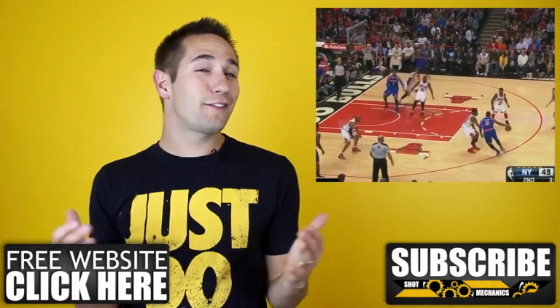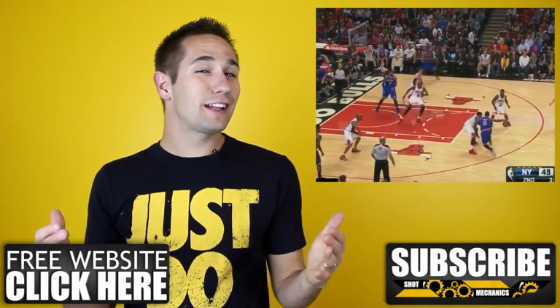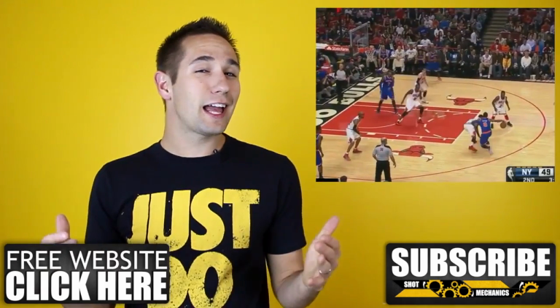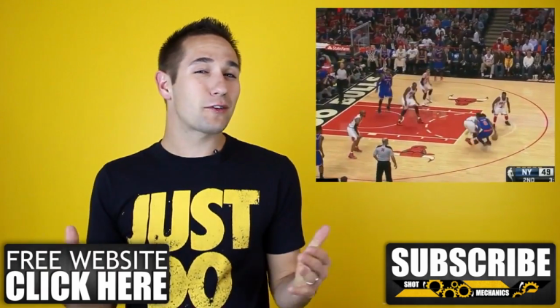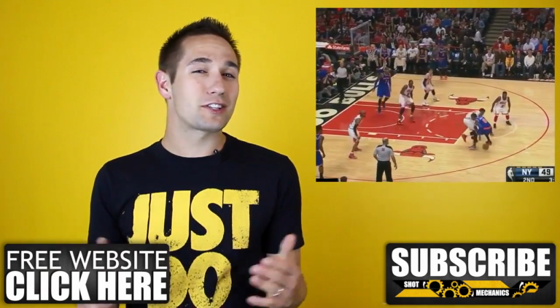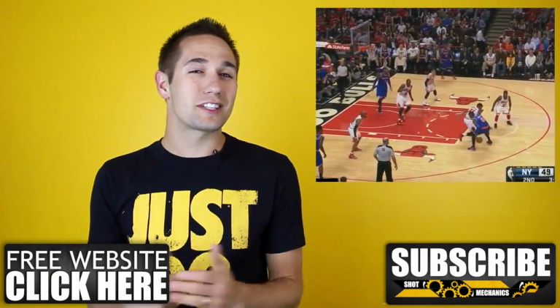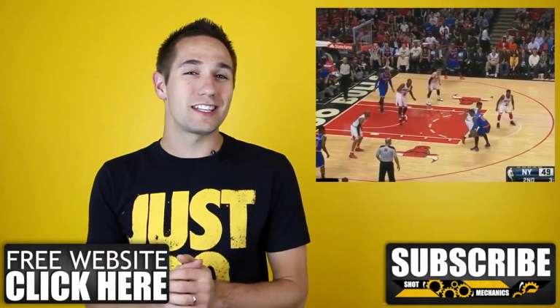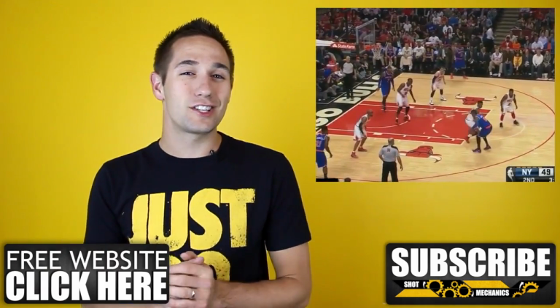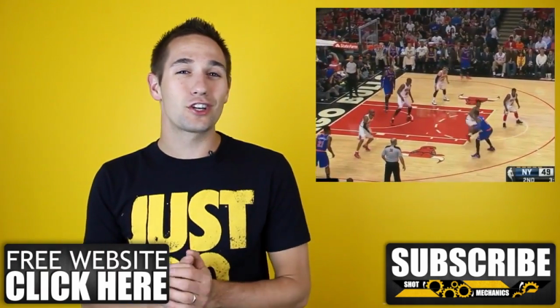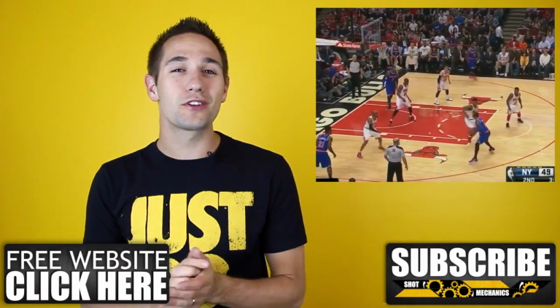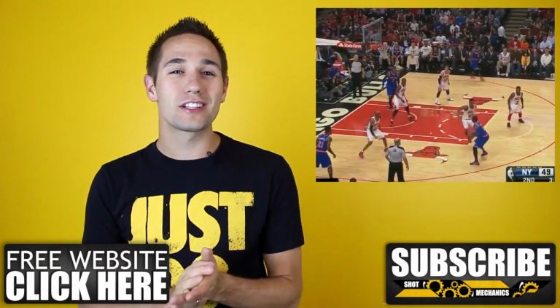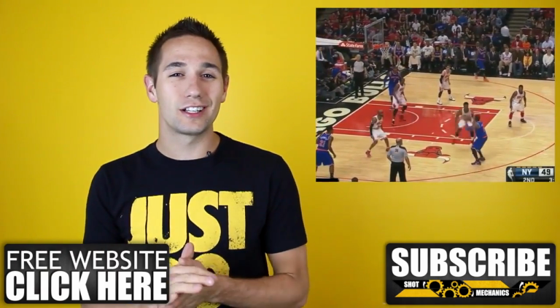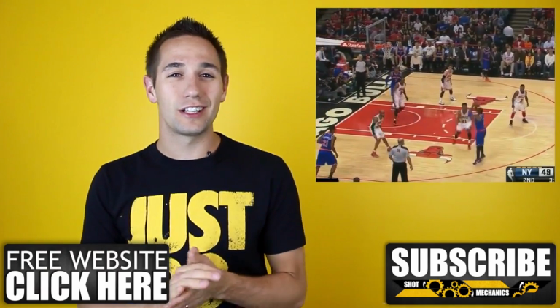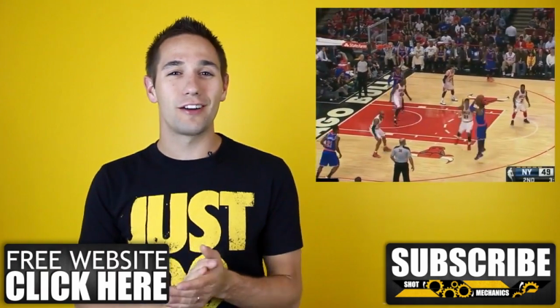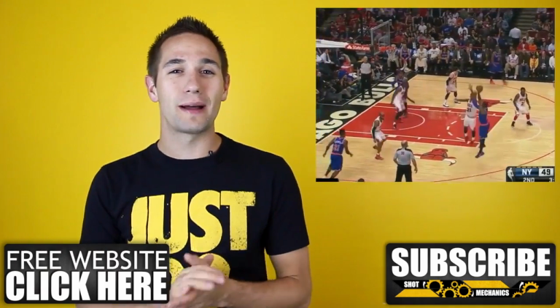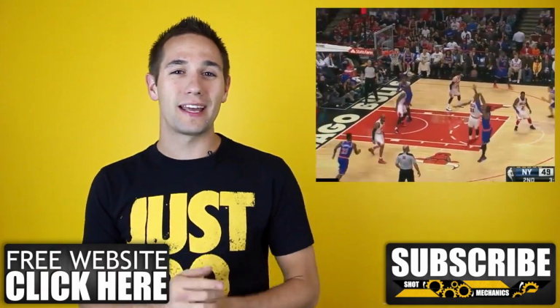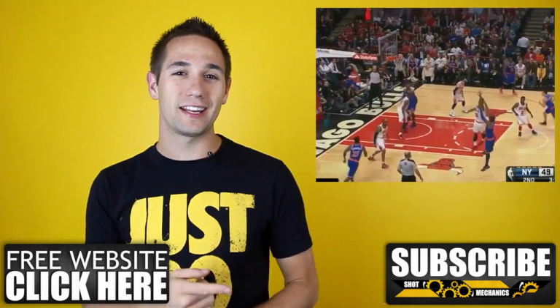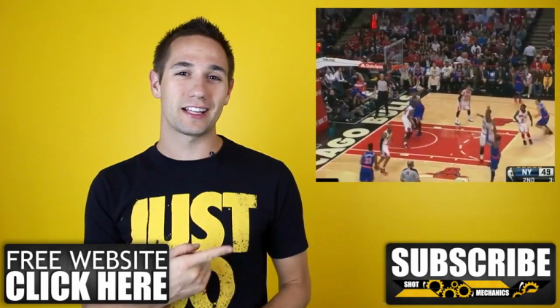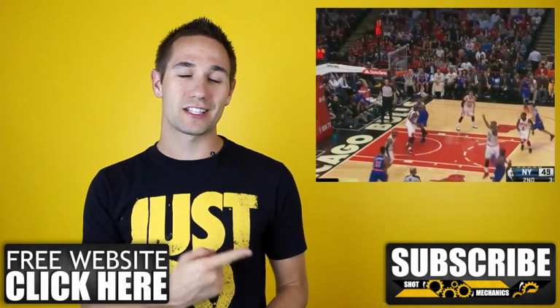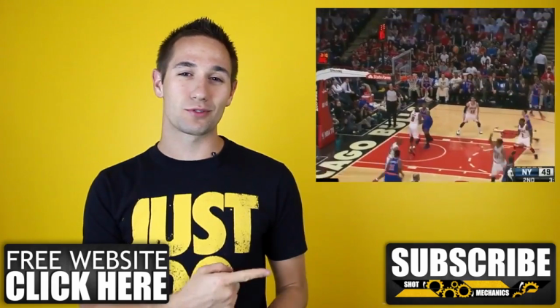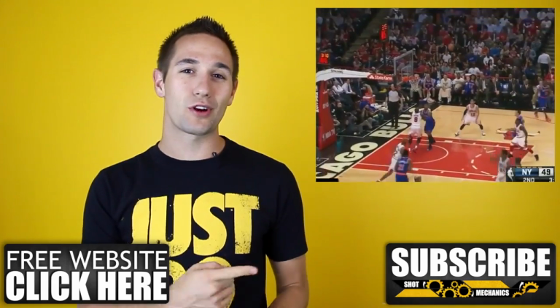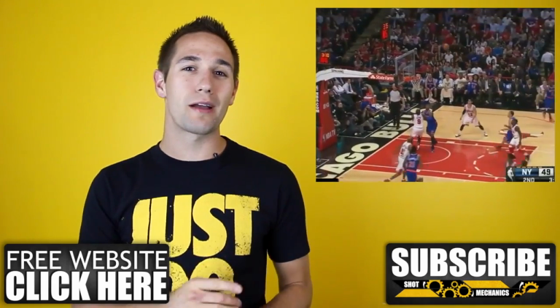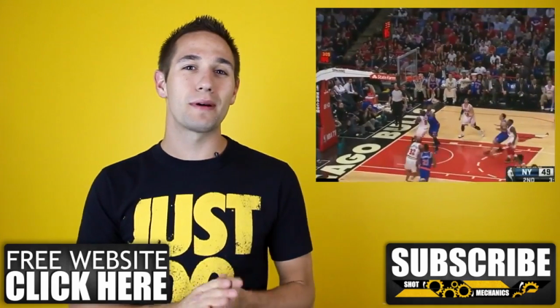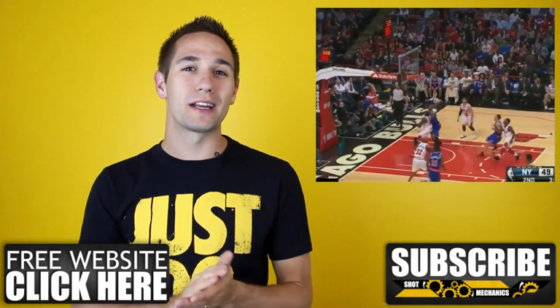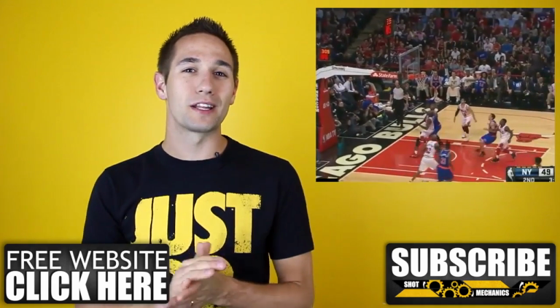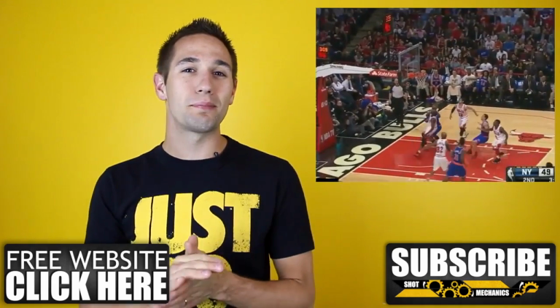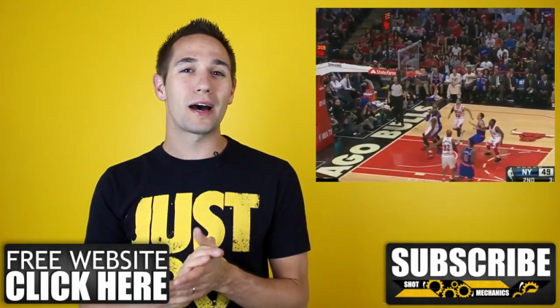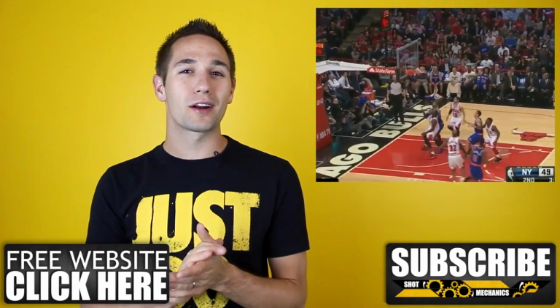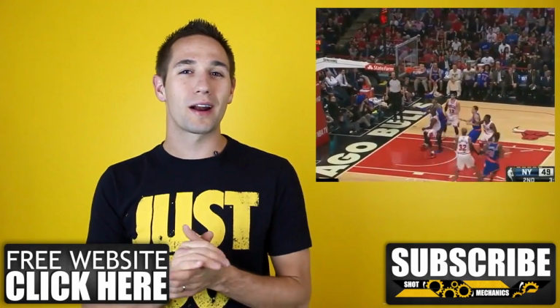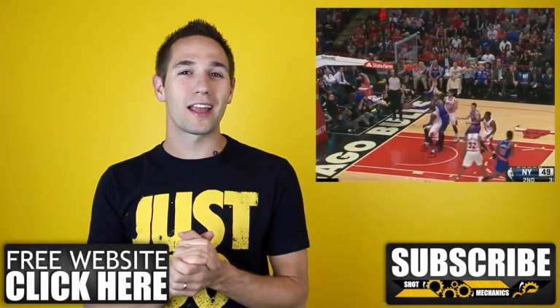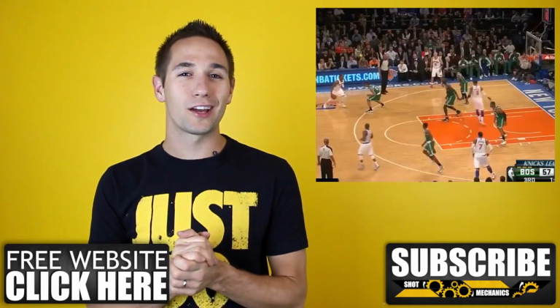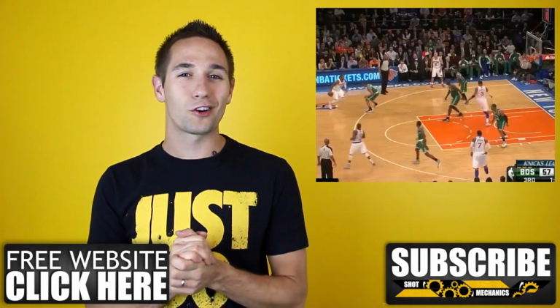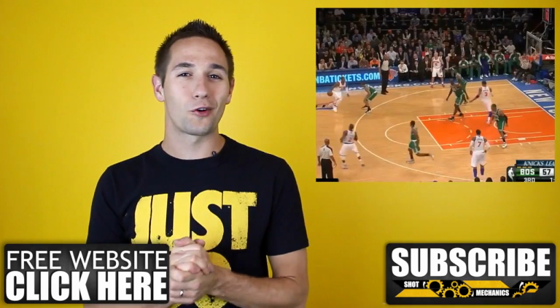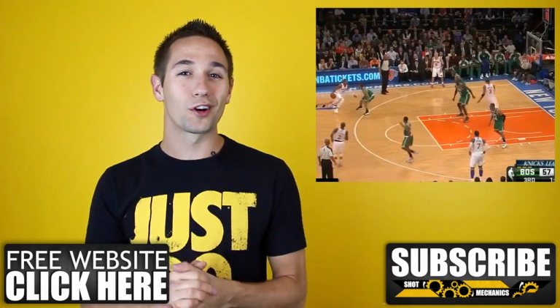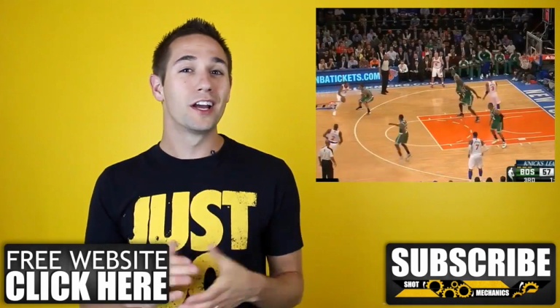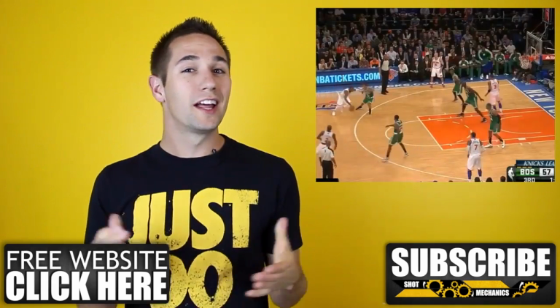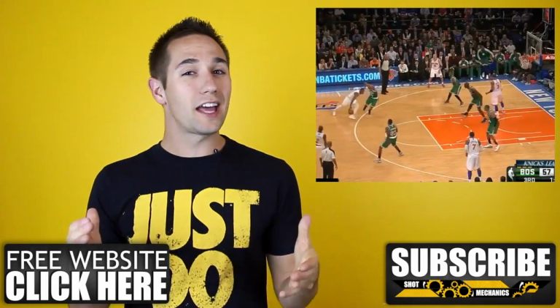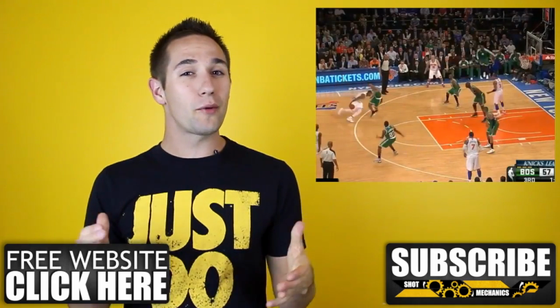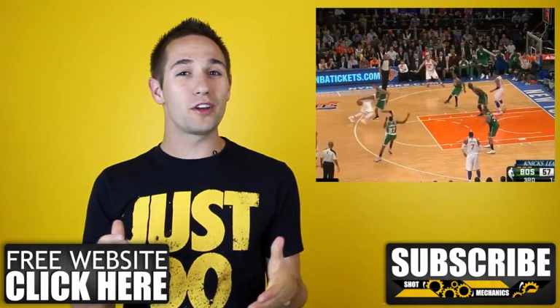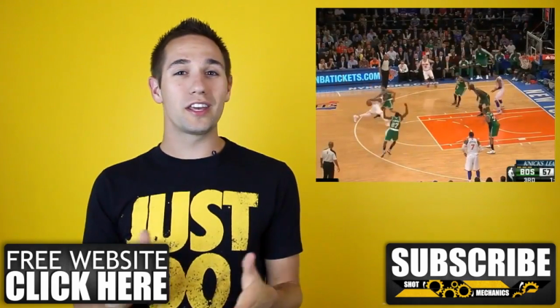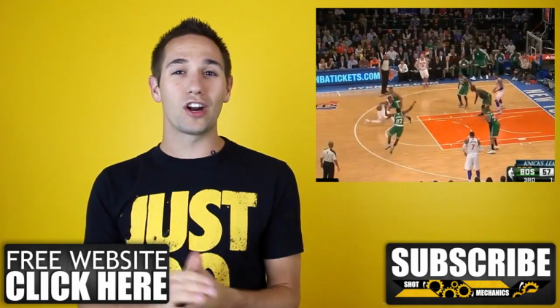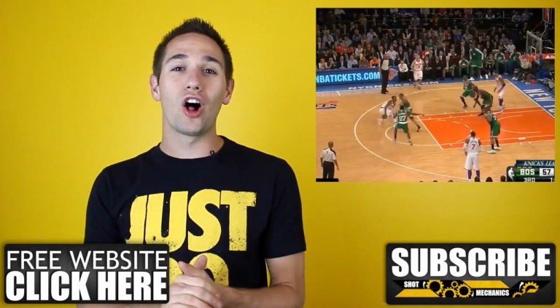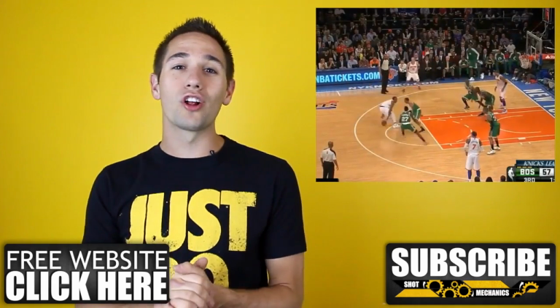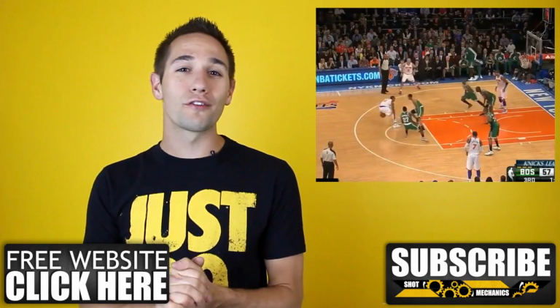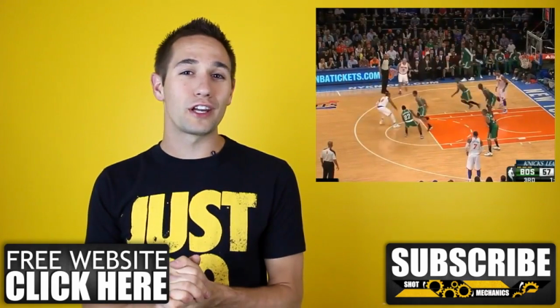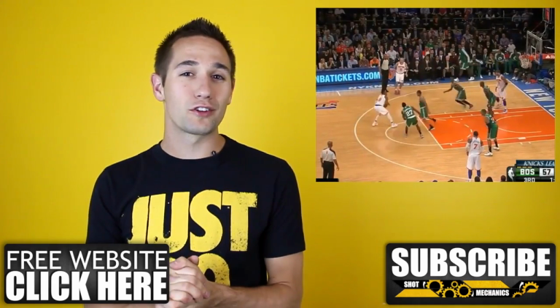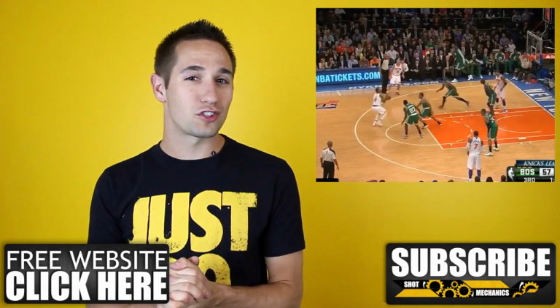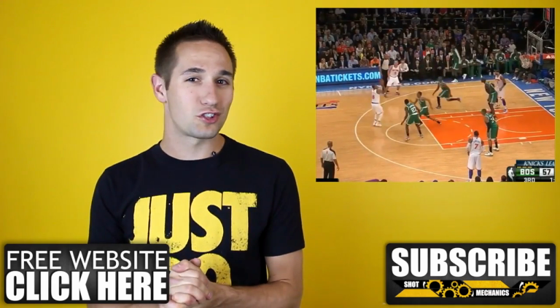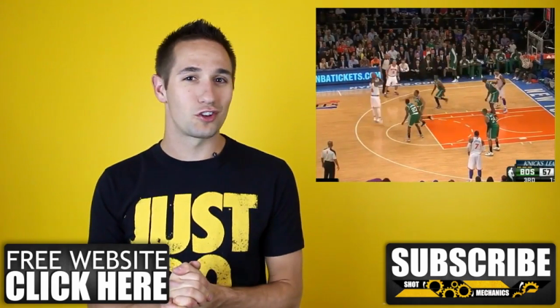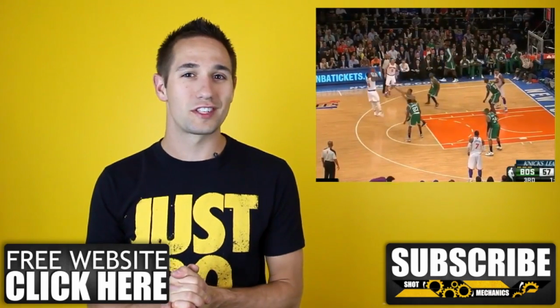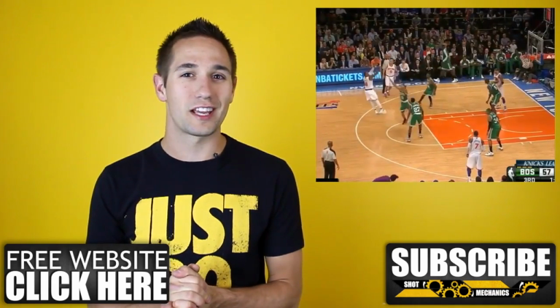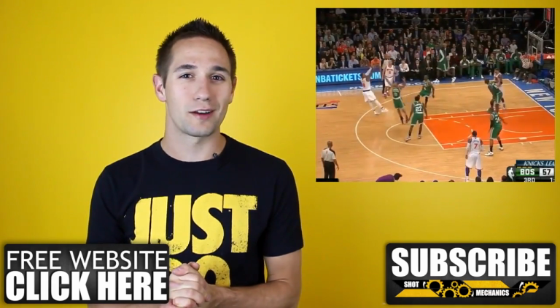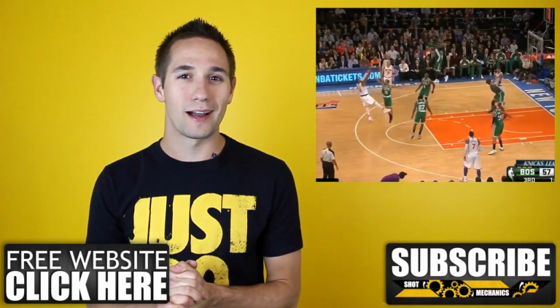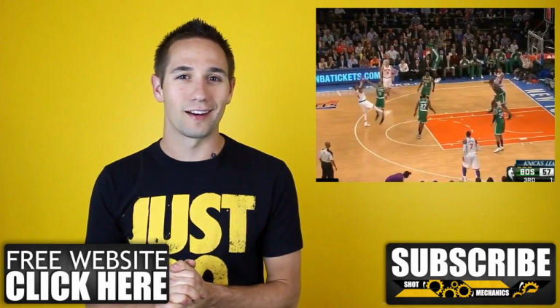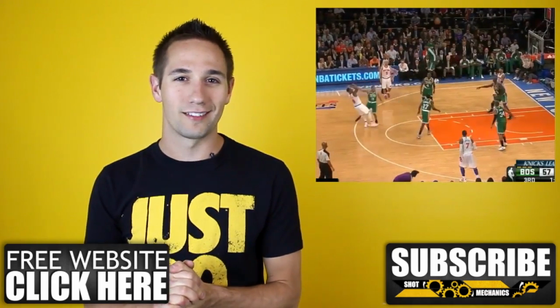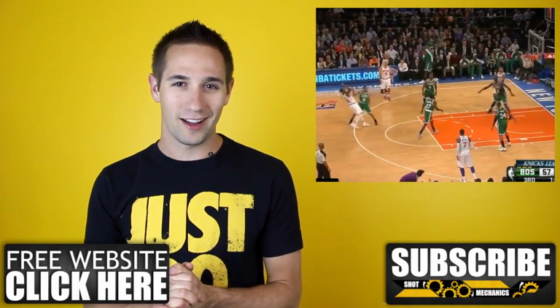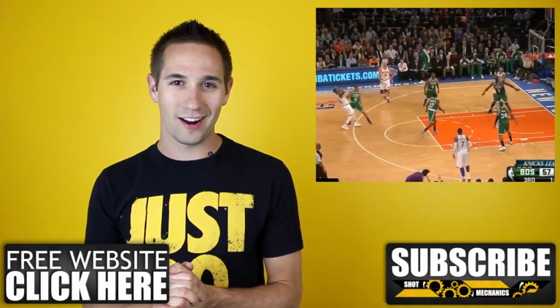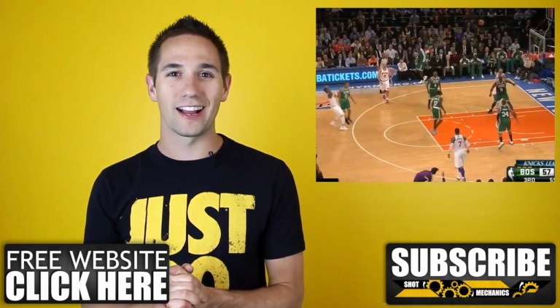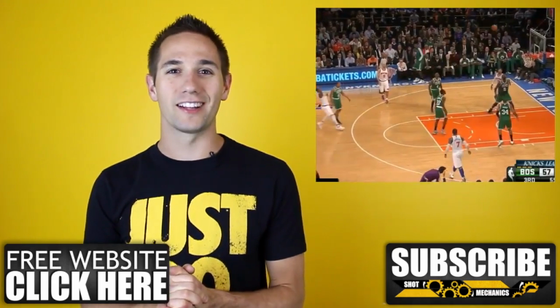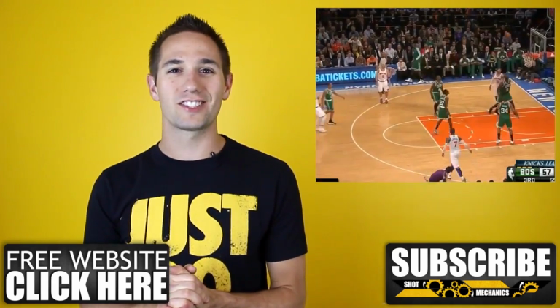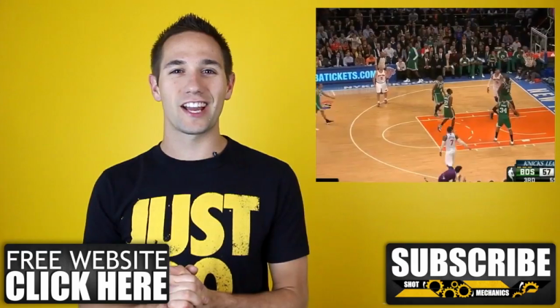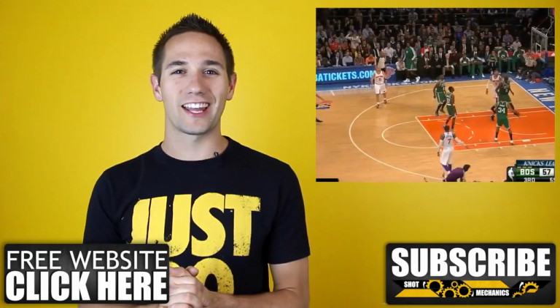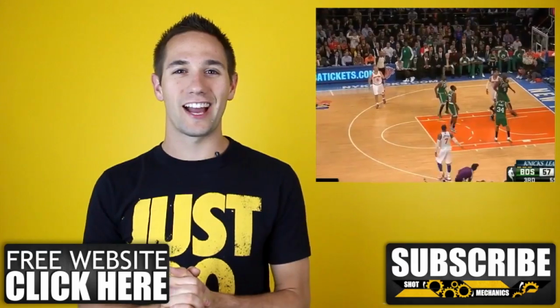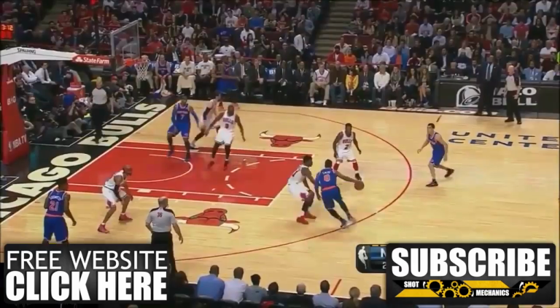And if you like what you see, show us a little love by hitting that subscribe button in the bottom right-hand corner. That way you can get all our videos as soon as they come out. All right, let's check it out.